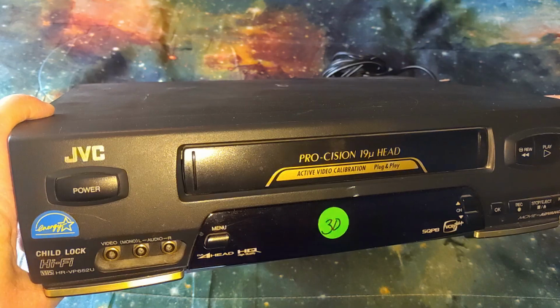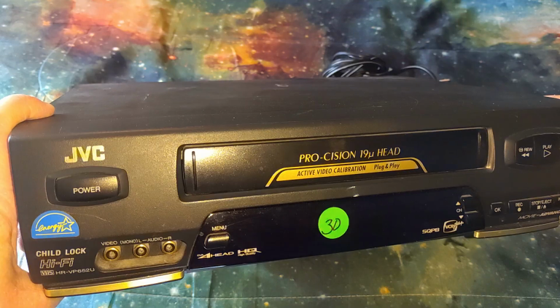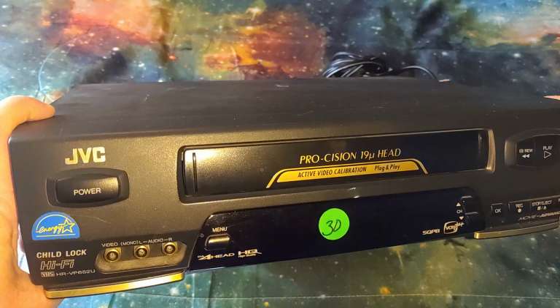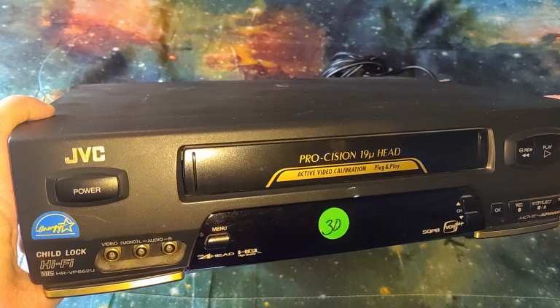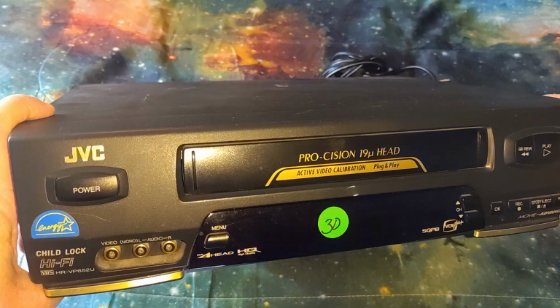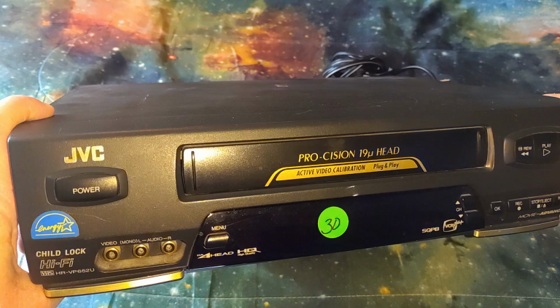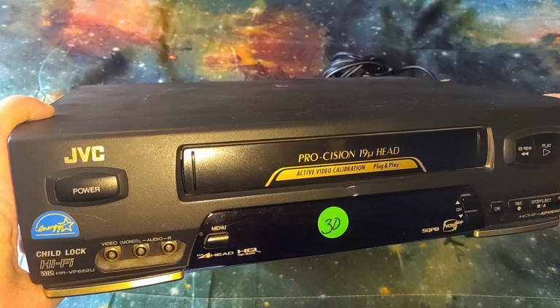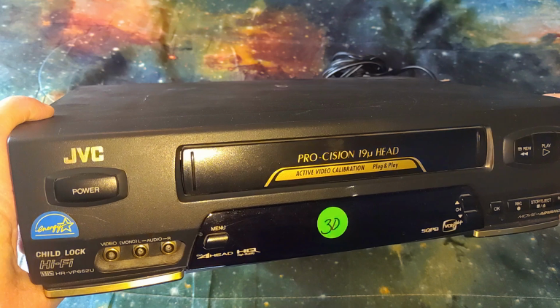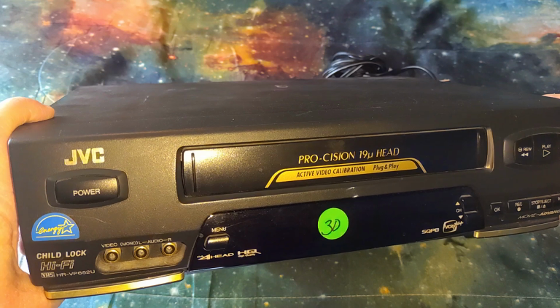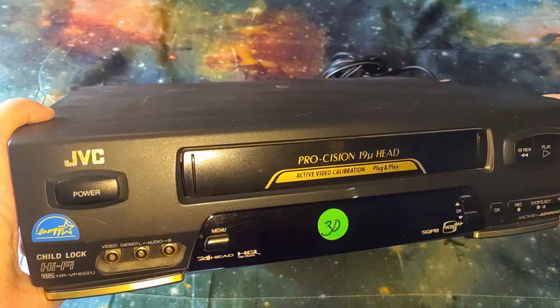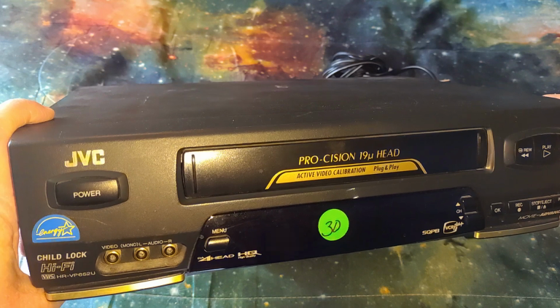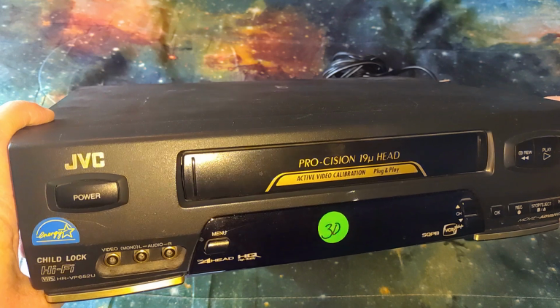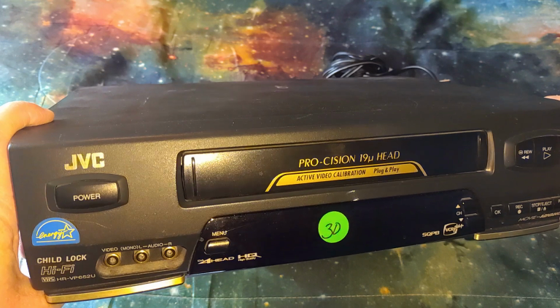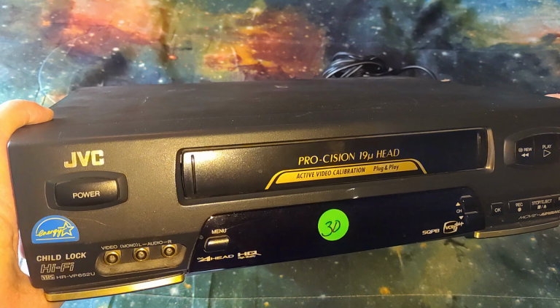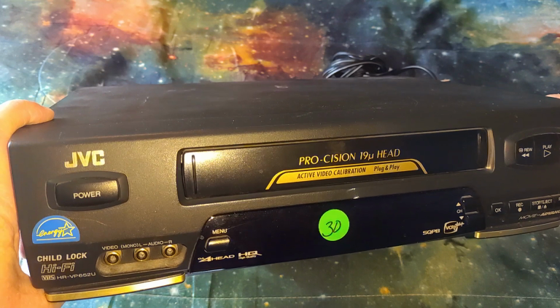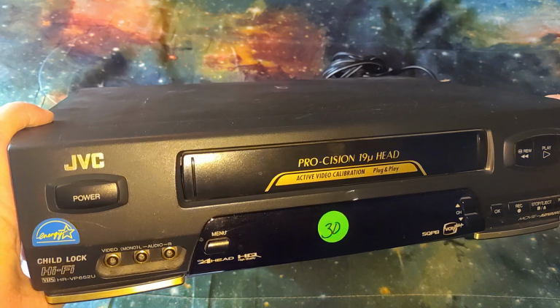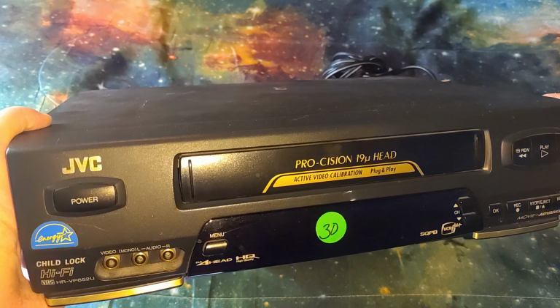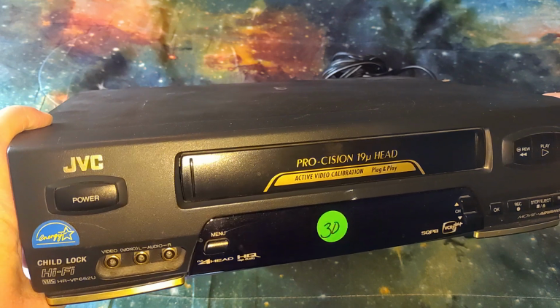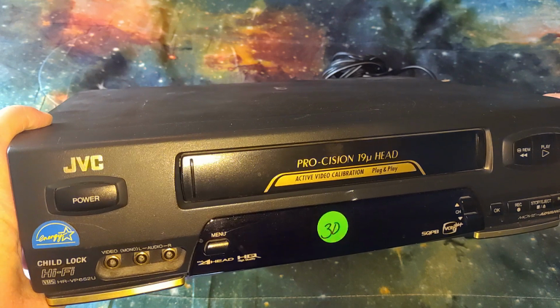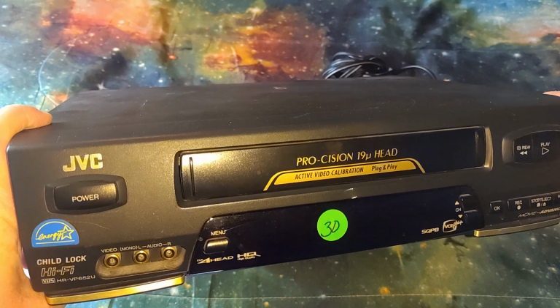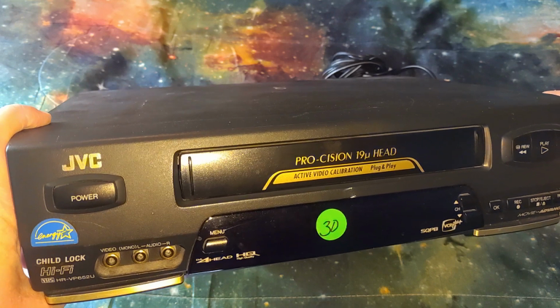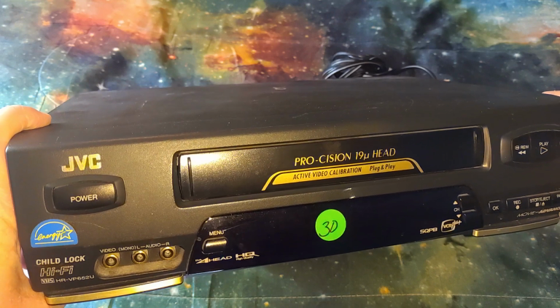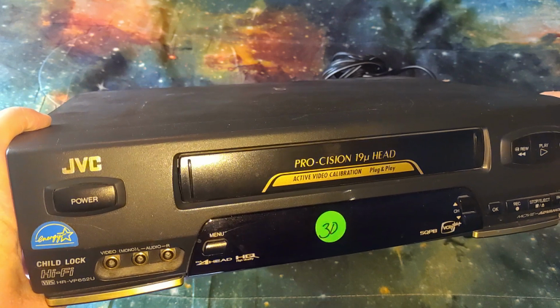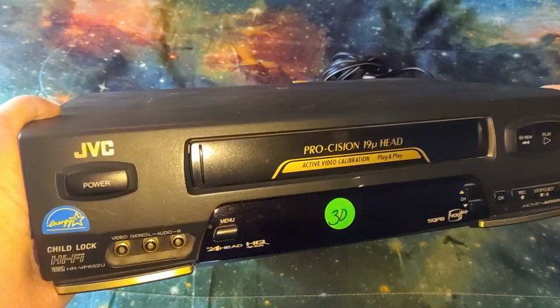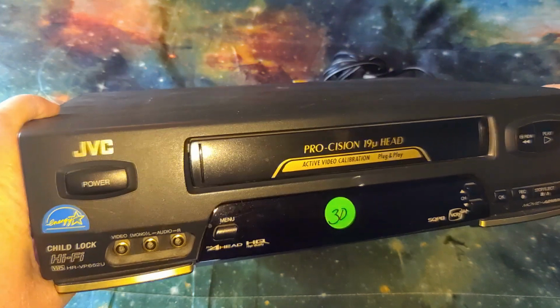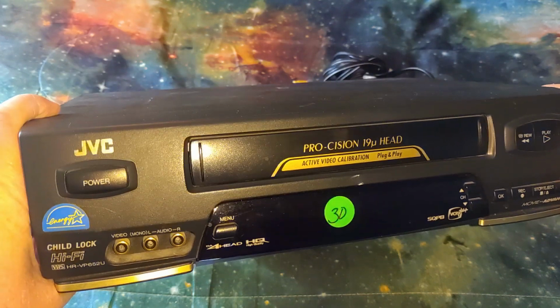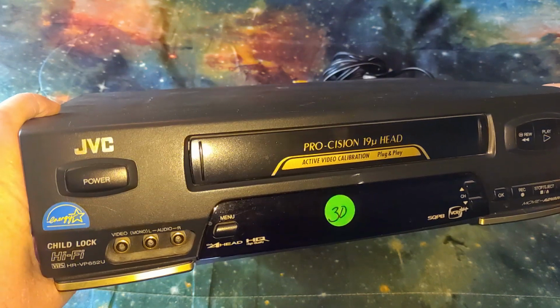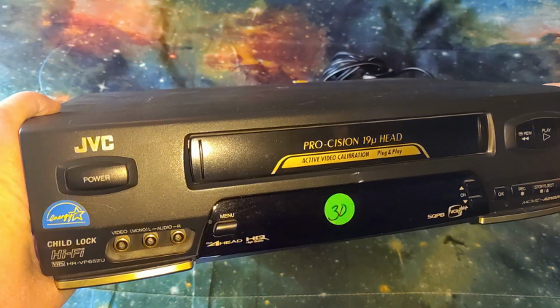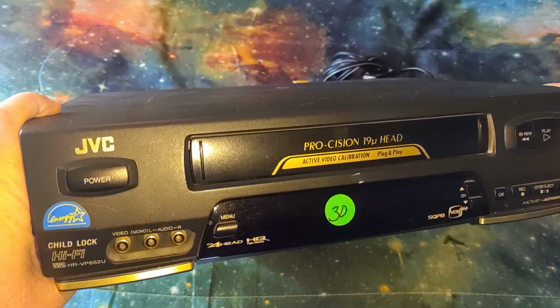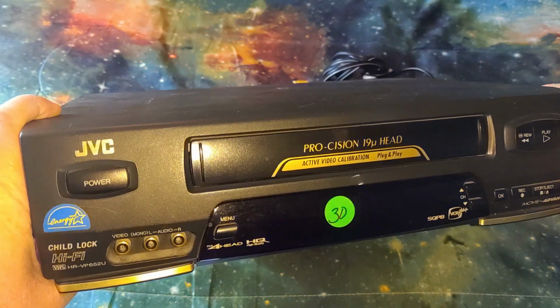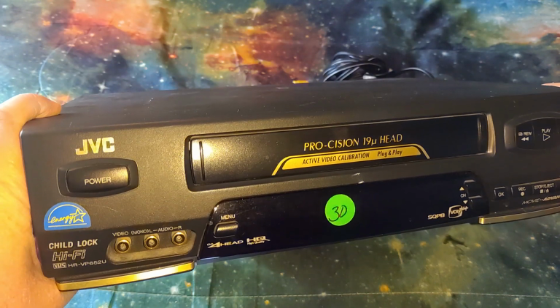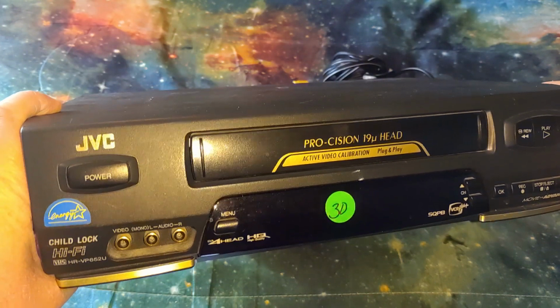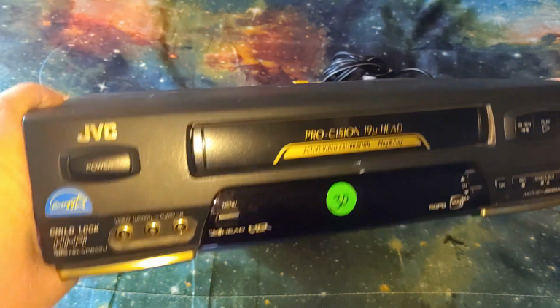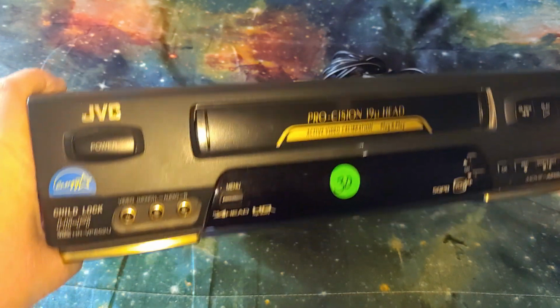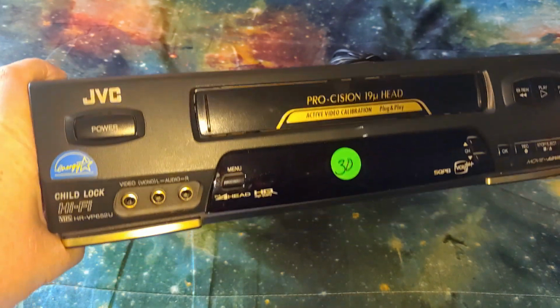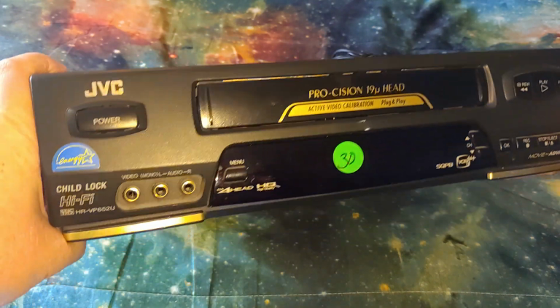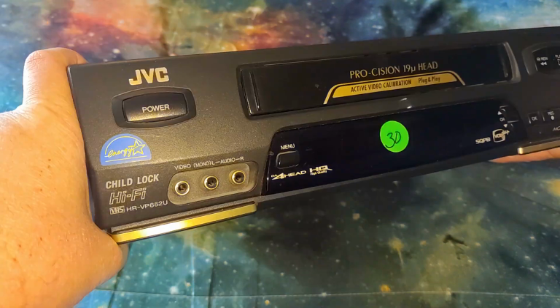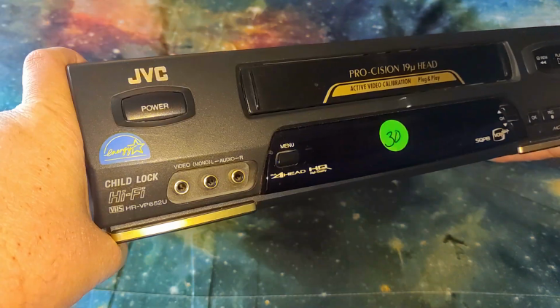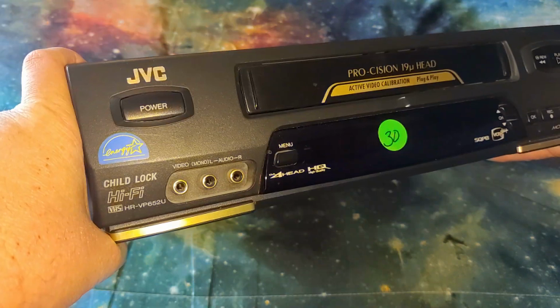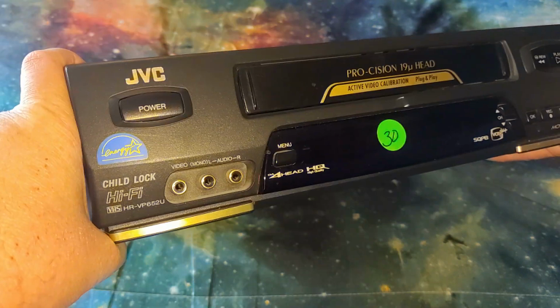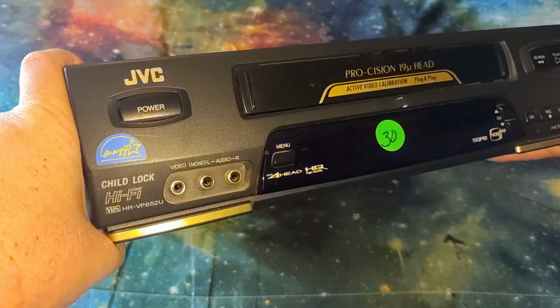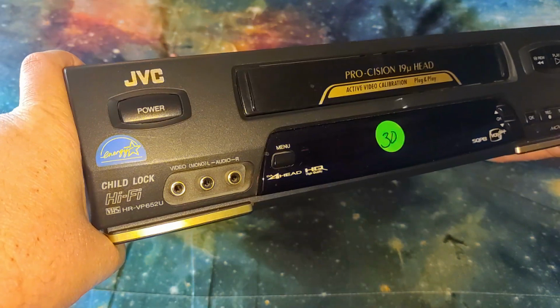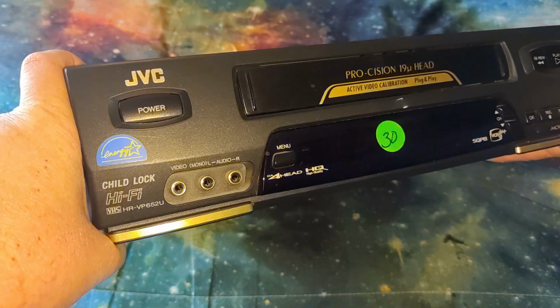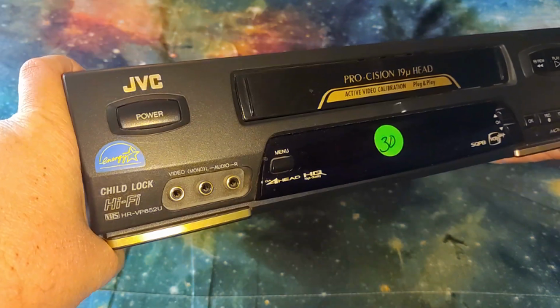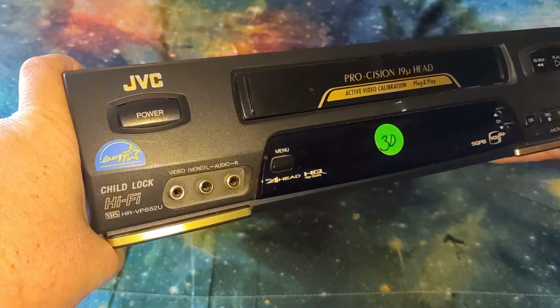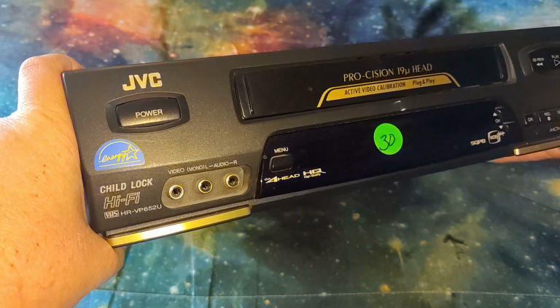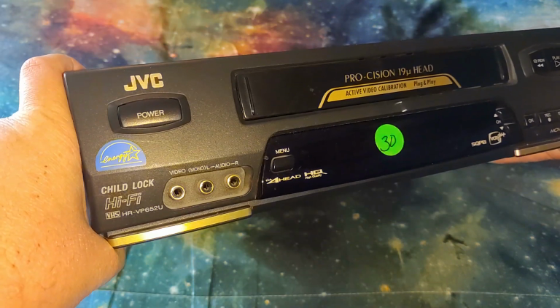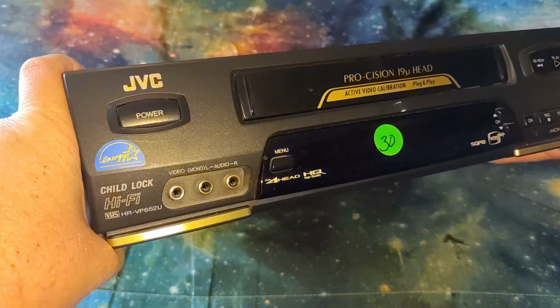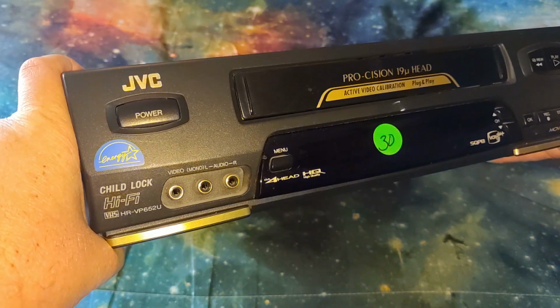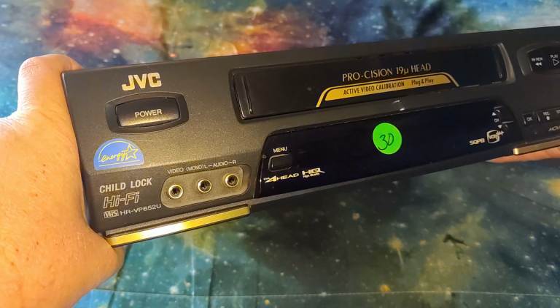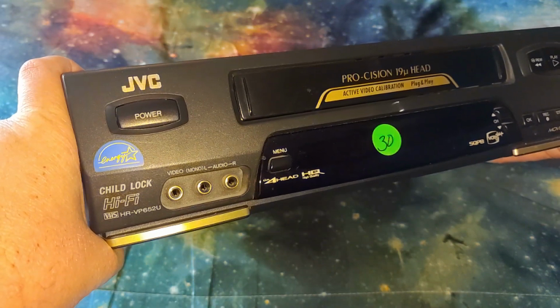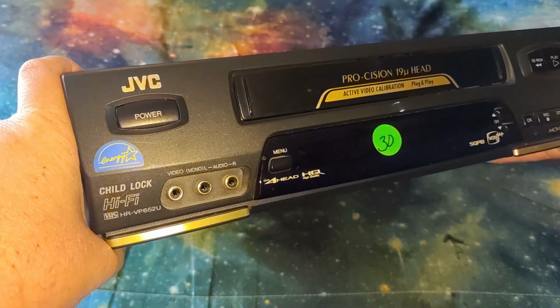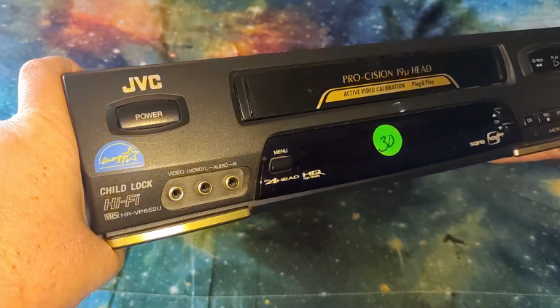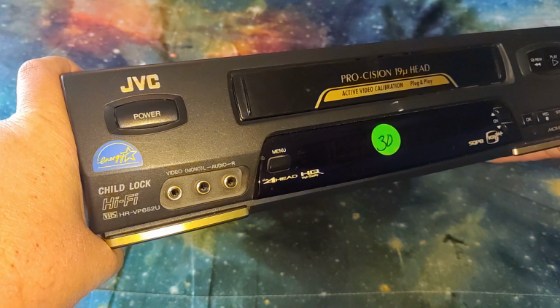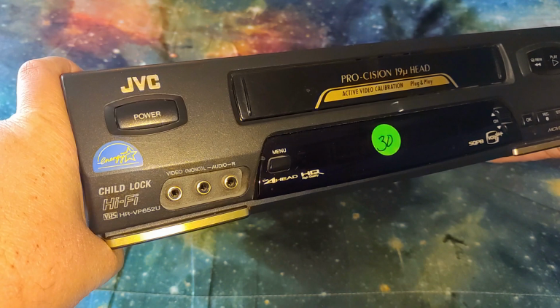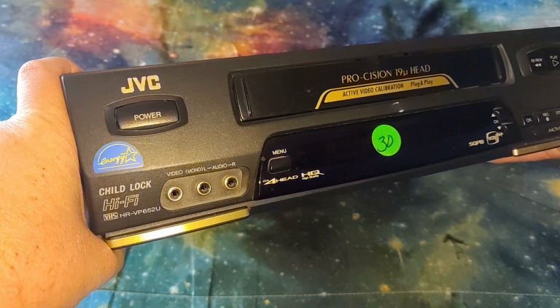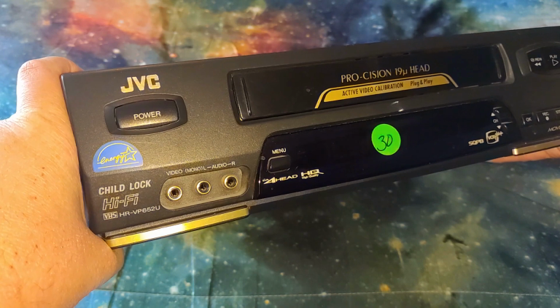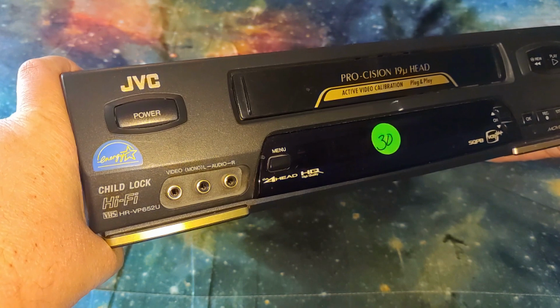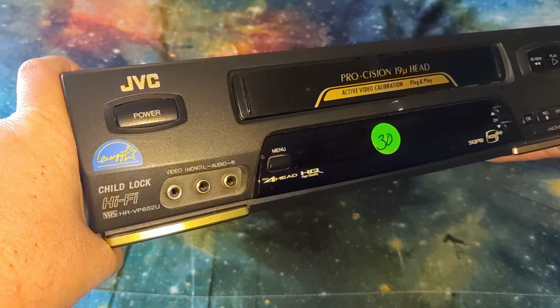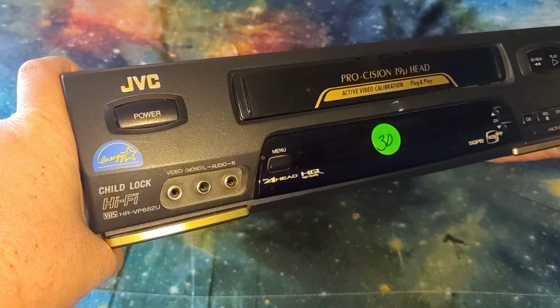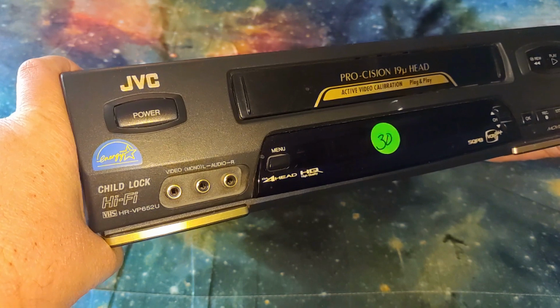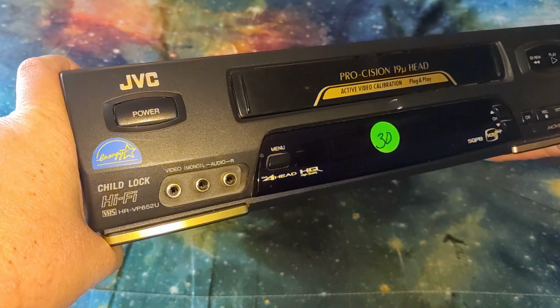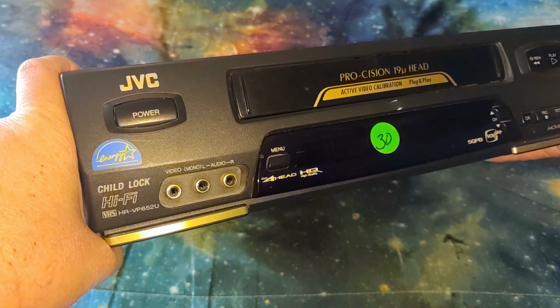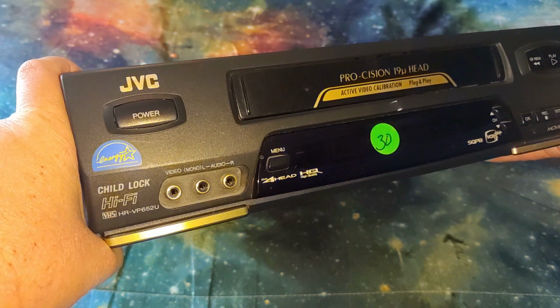Procision. 19-micron something head. Child lock. Hi-Fi. It is the model HR-VP652U.